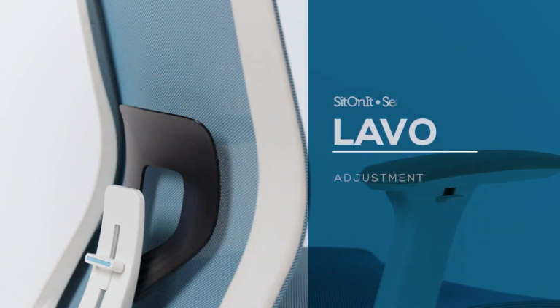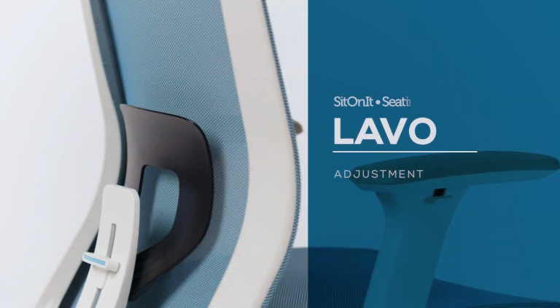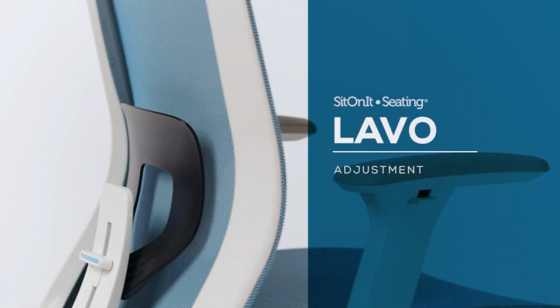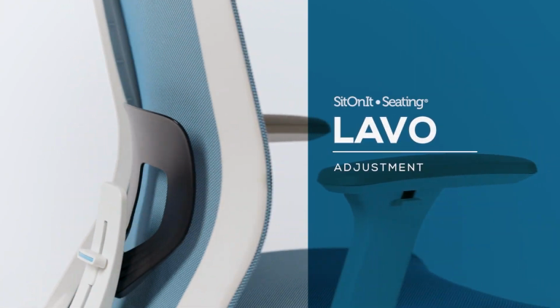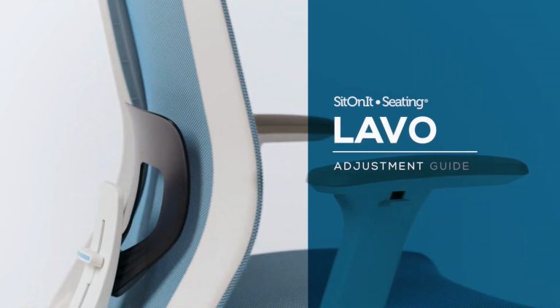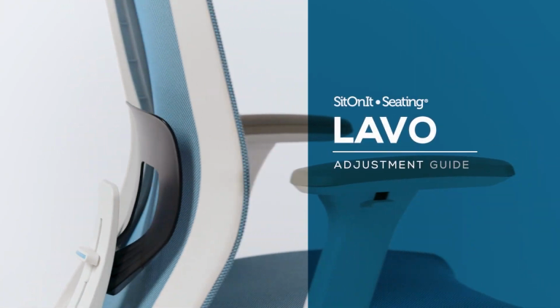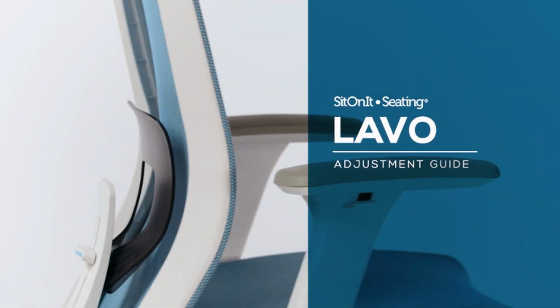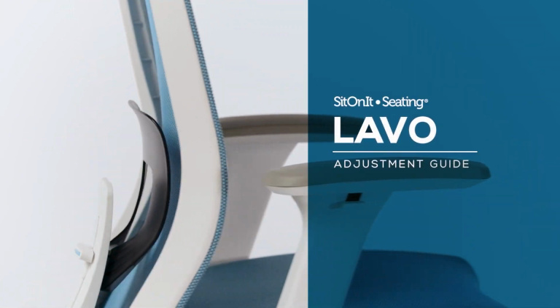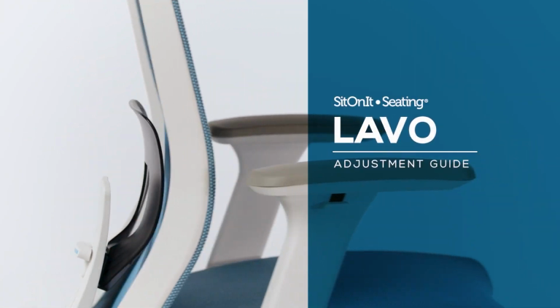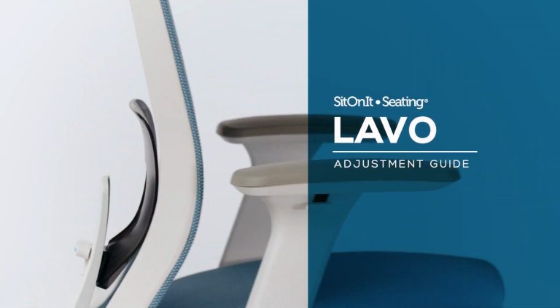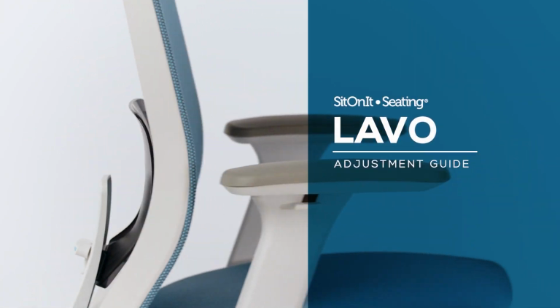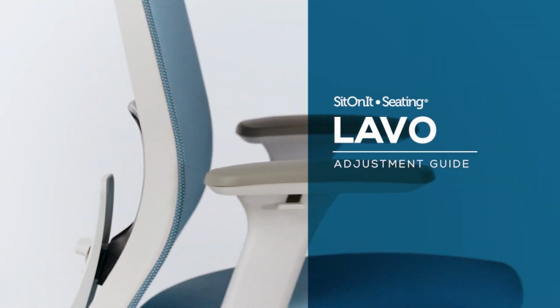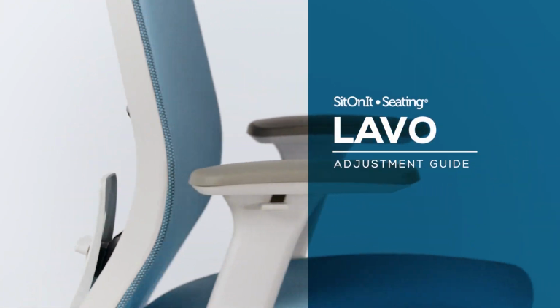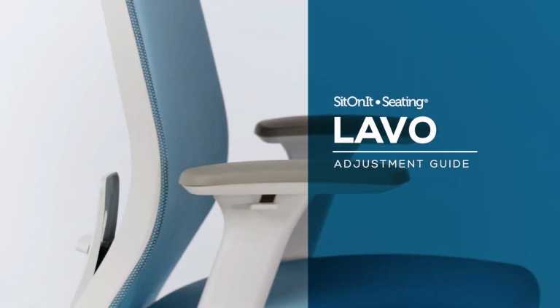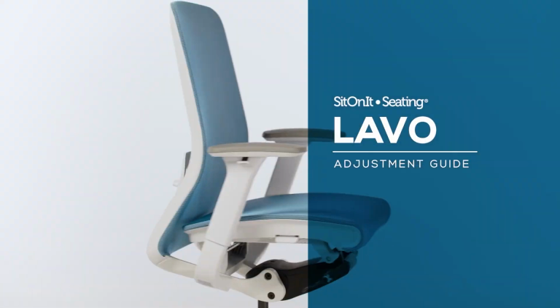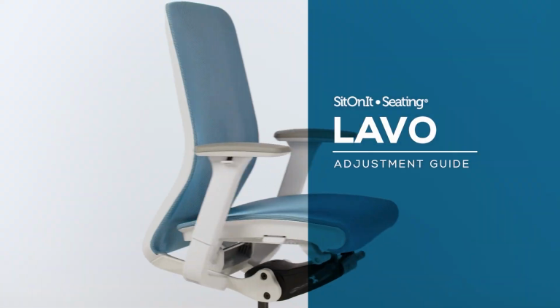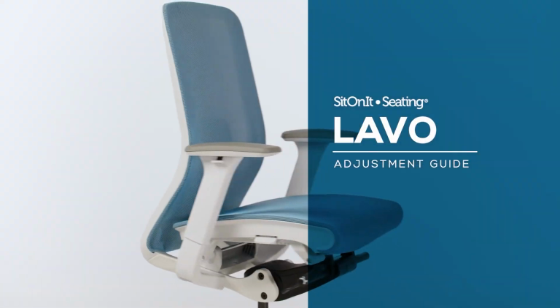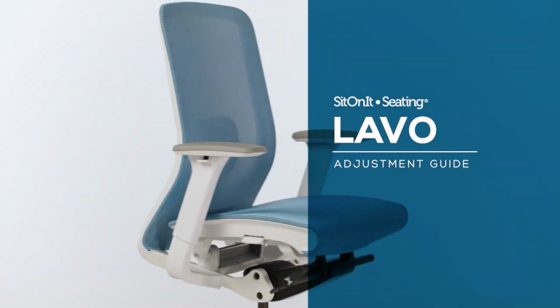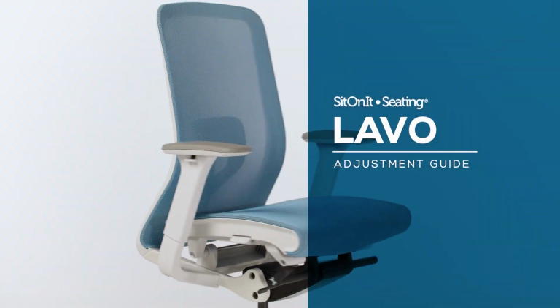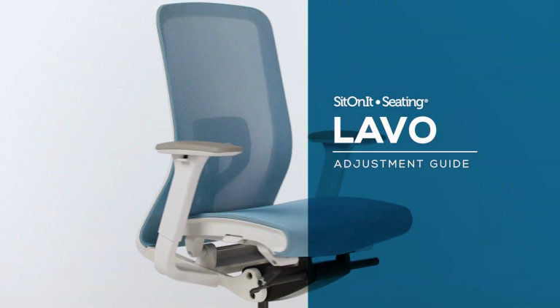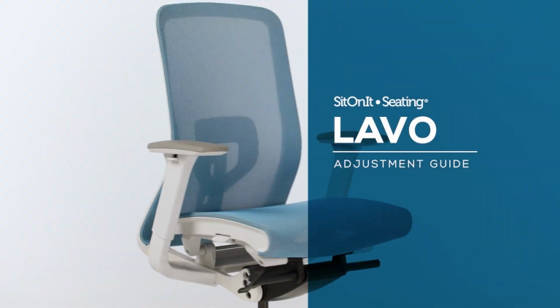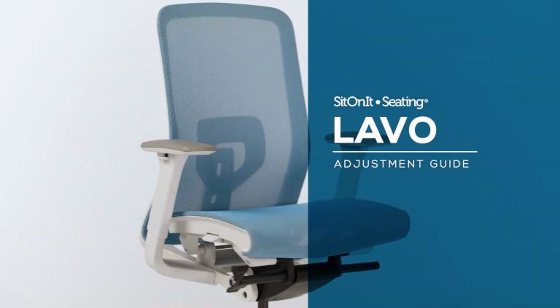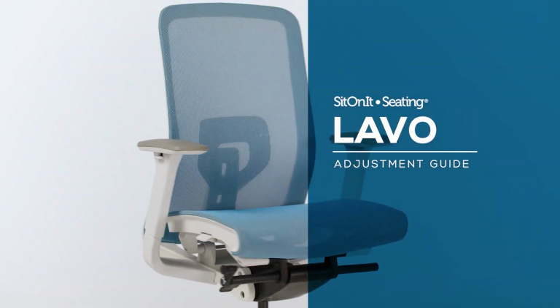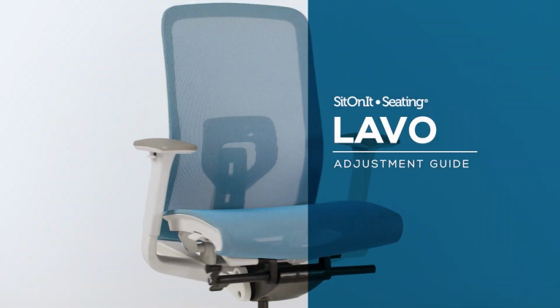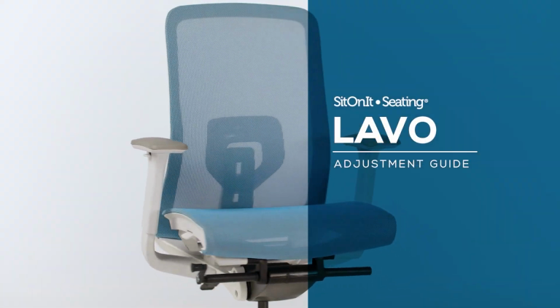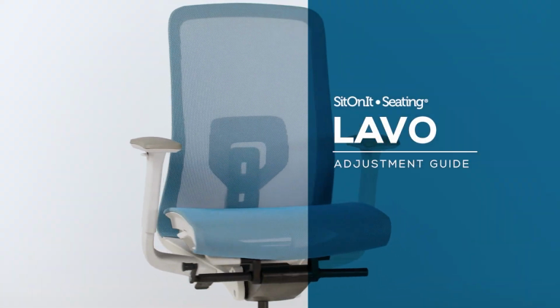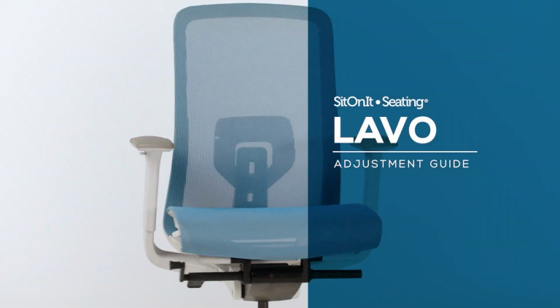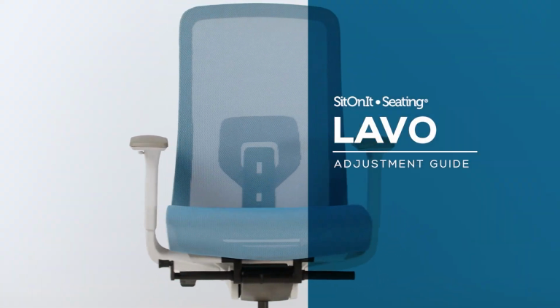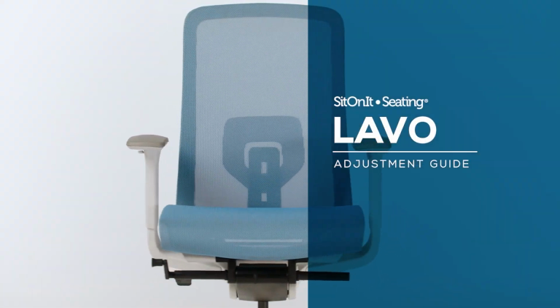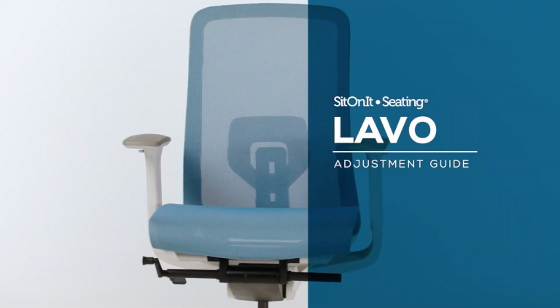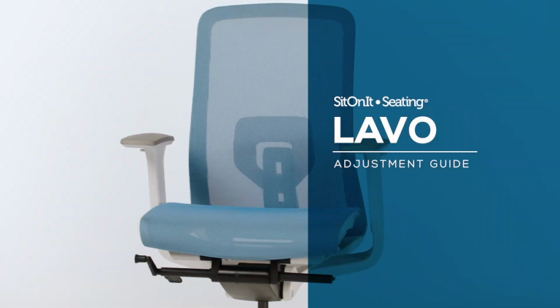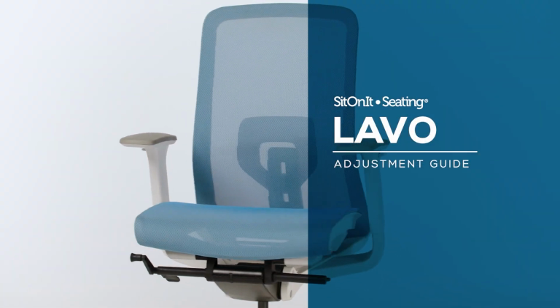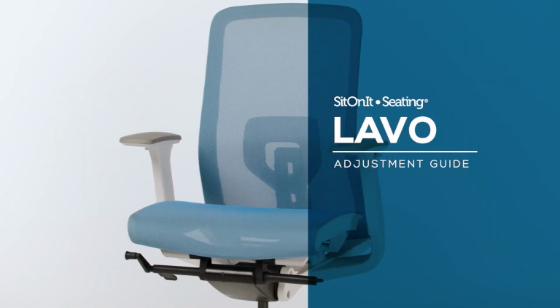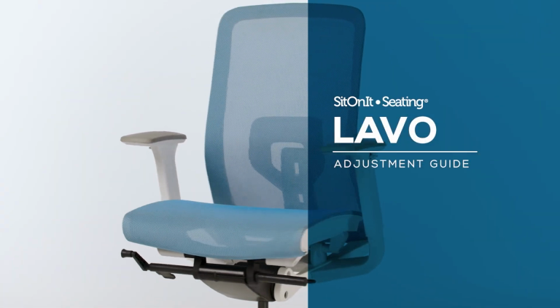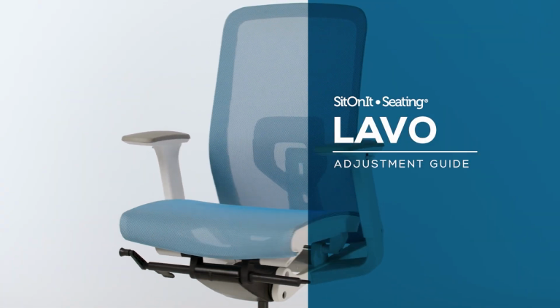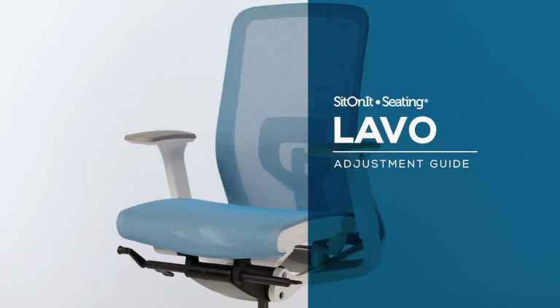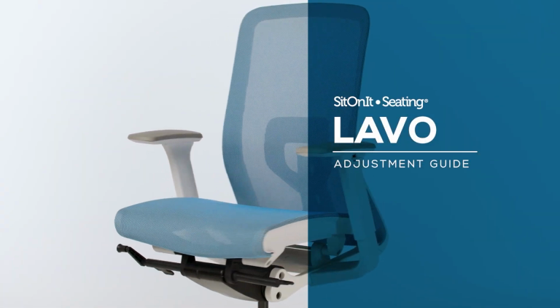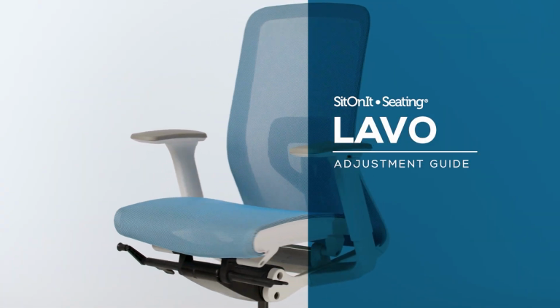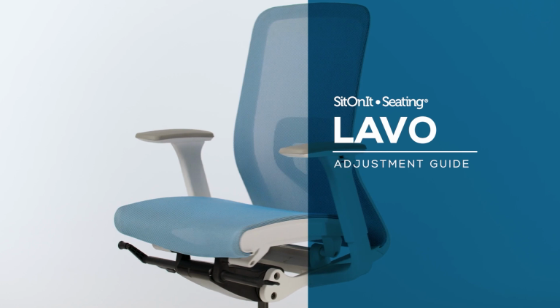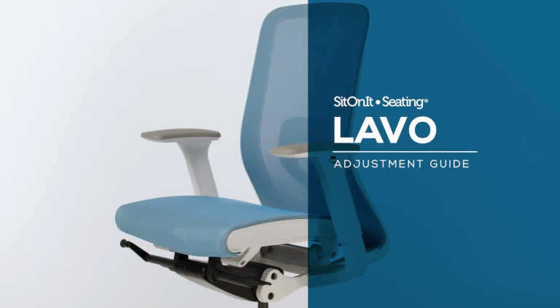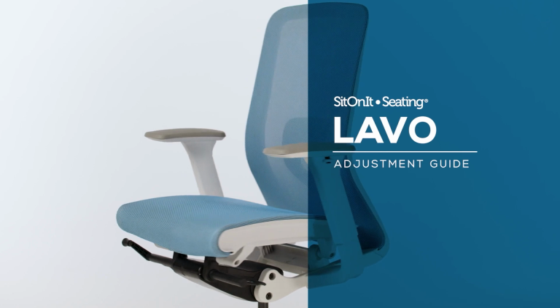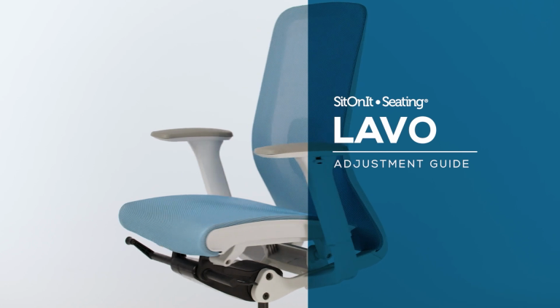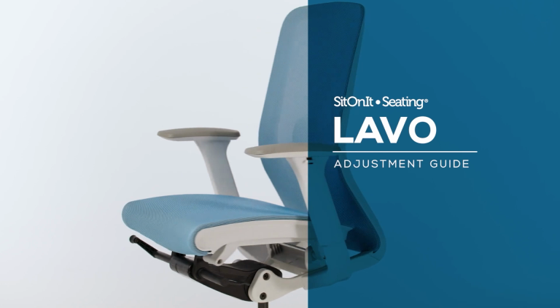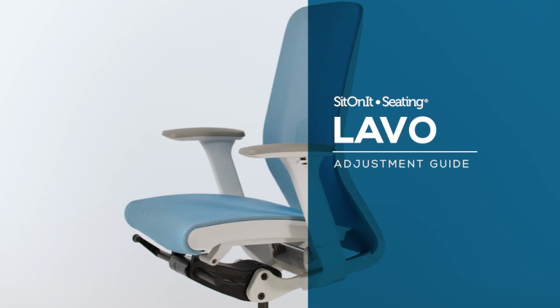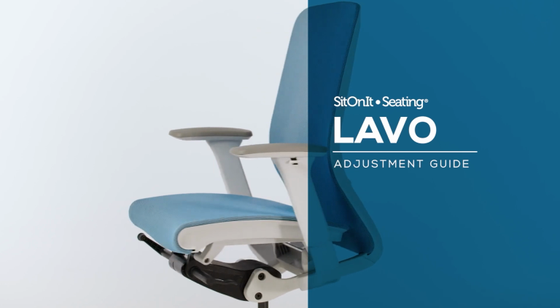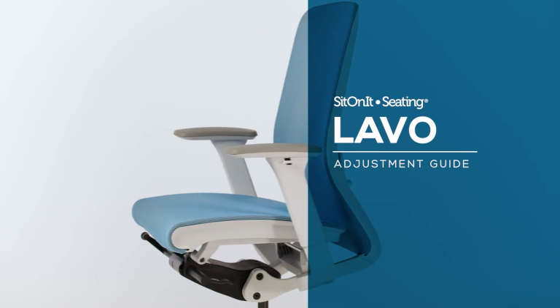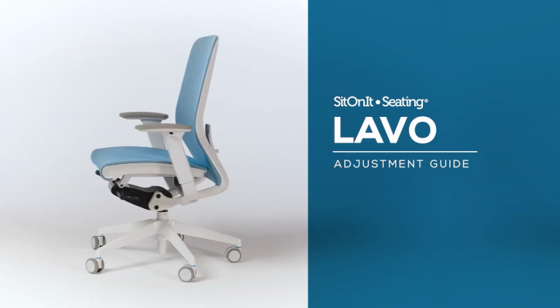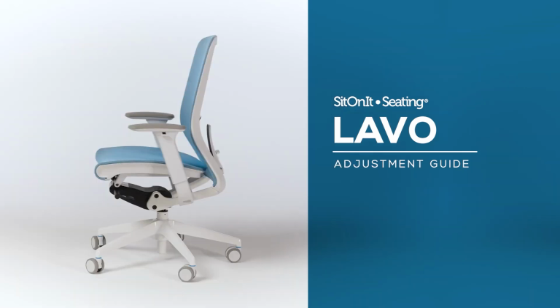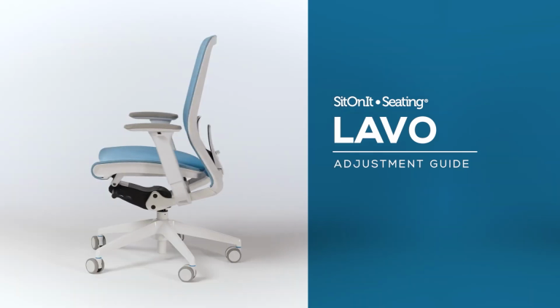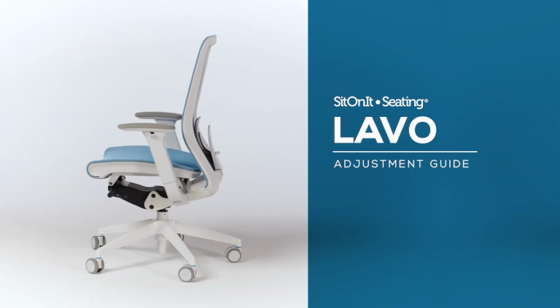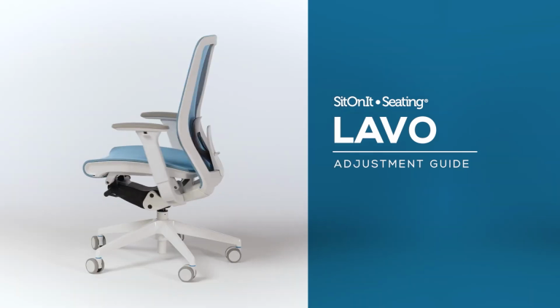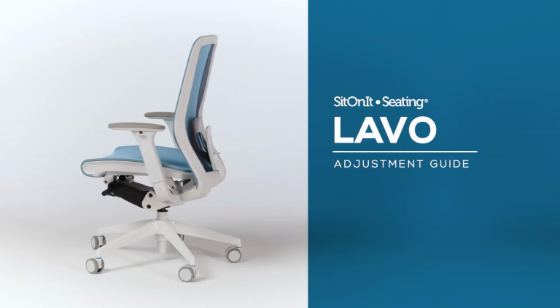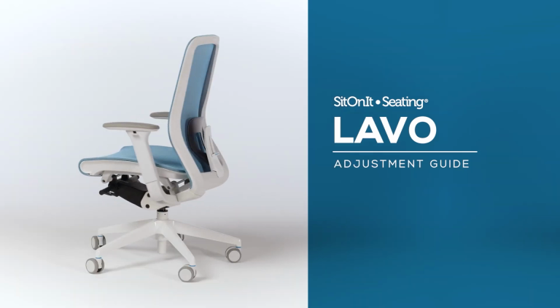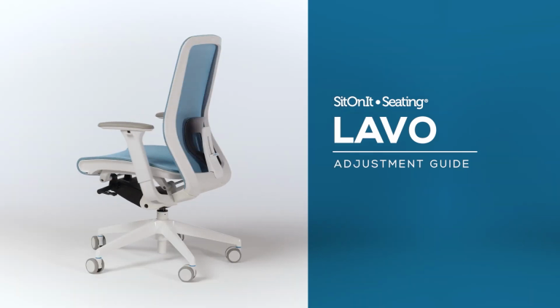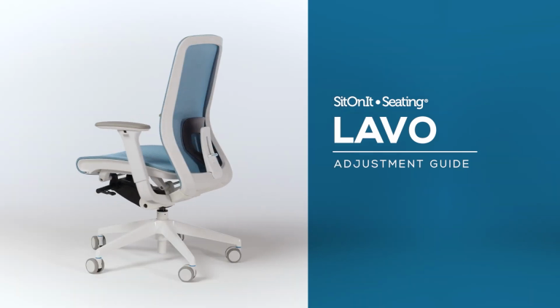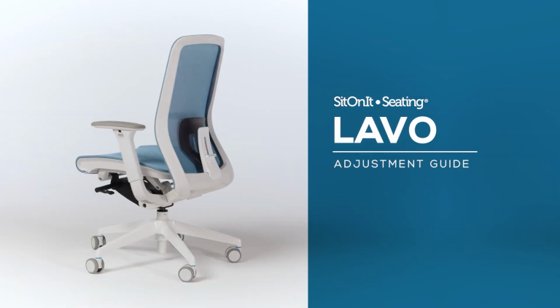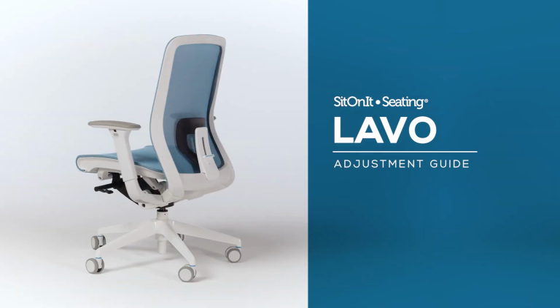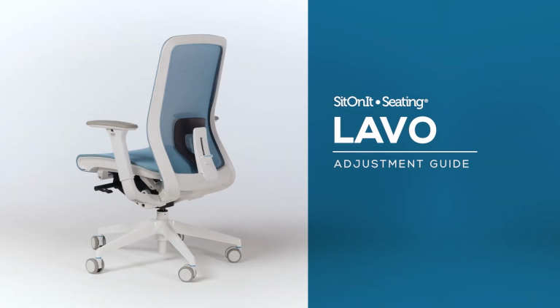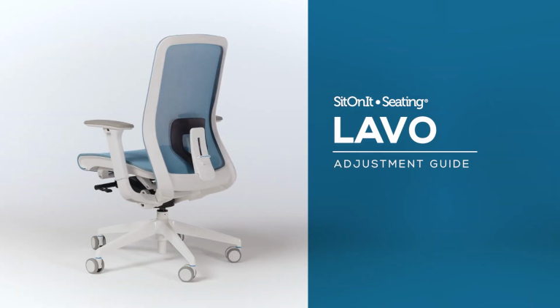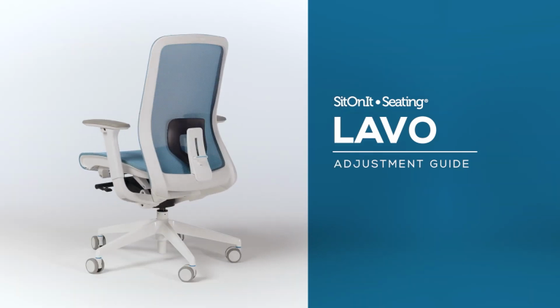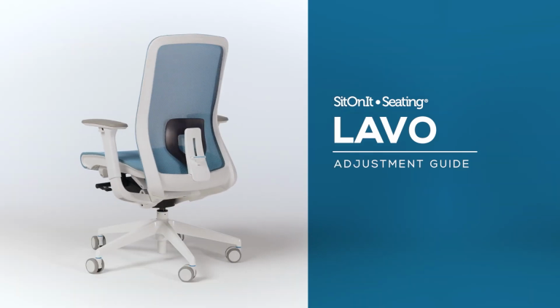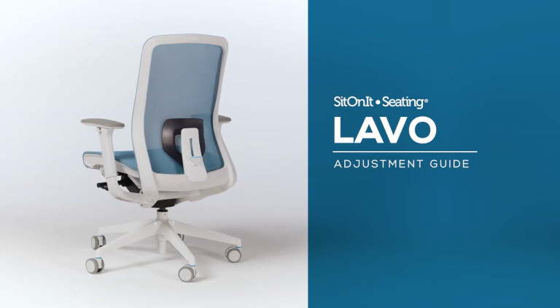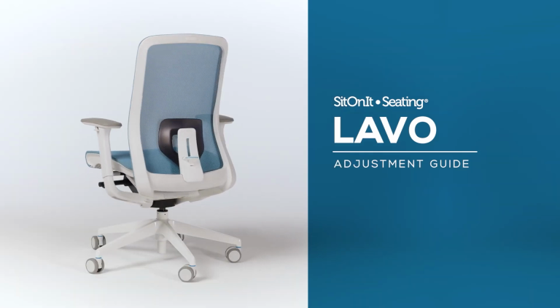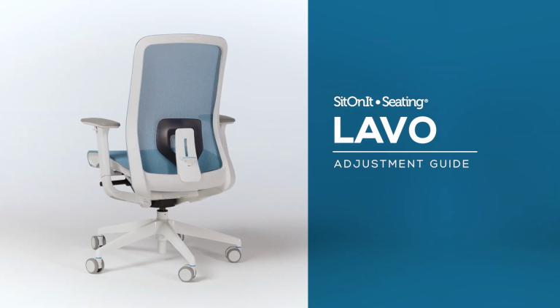Lavo adjustment guide. Let's learn how to adjust your Lavo chair and get the most out of its advanced comfort engineering.